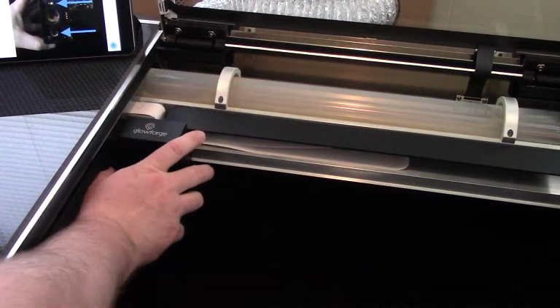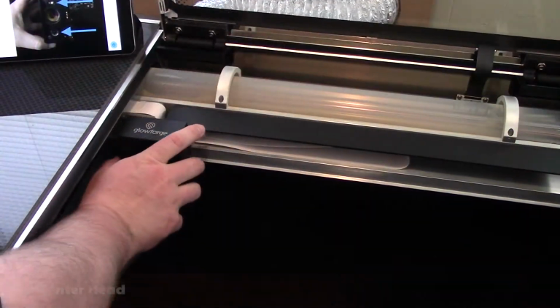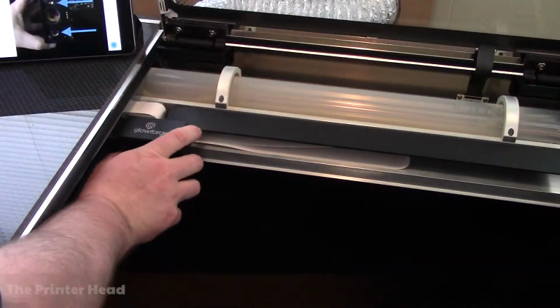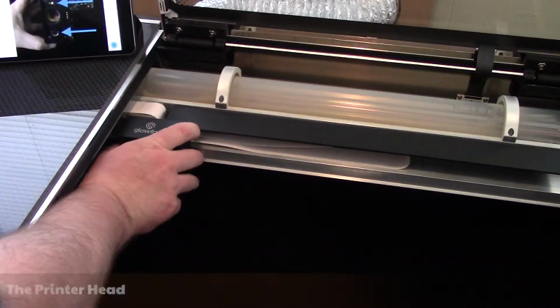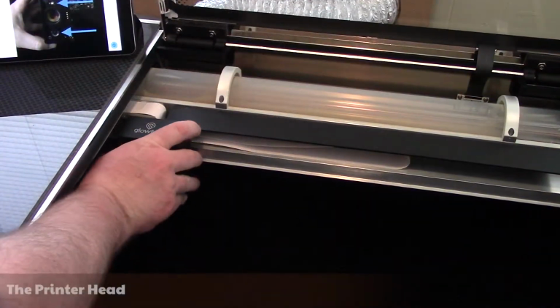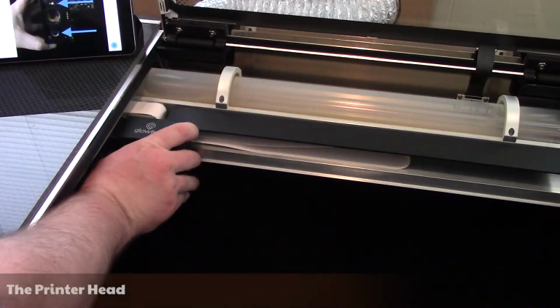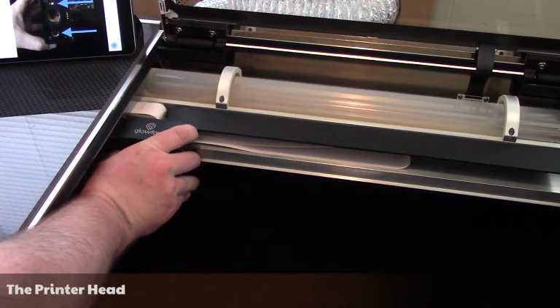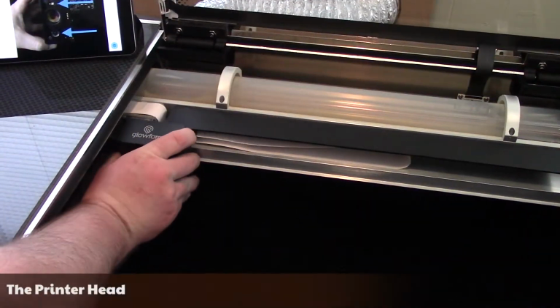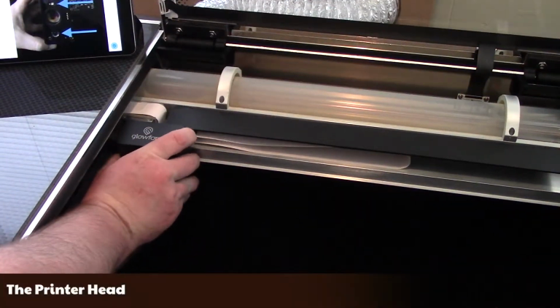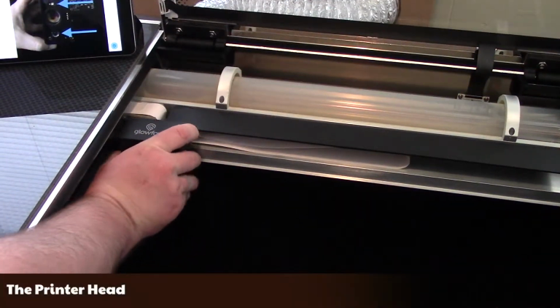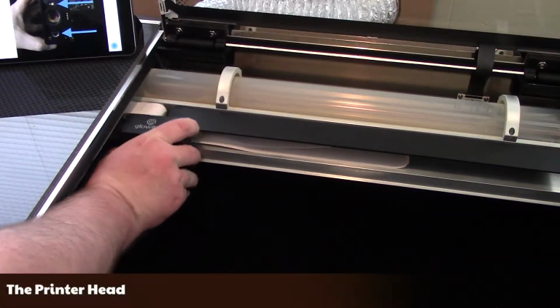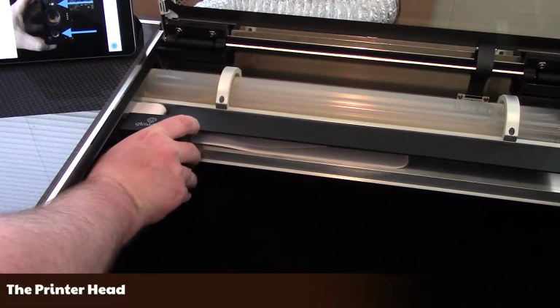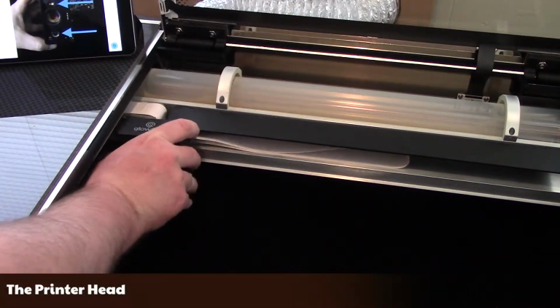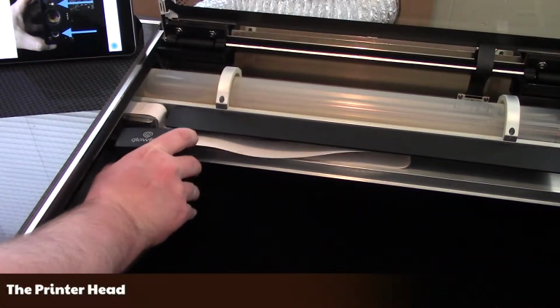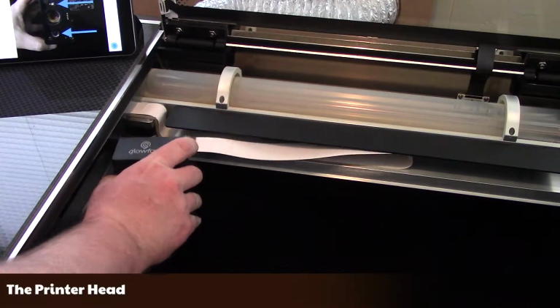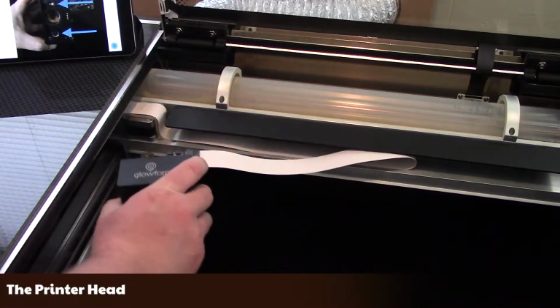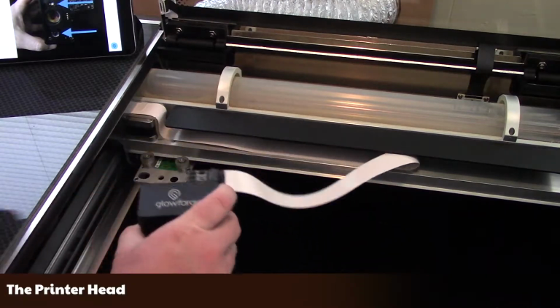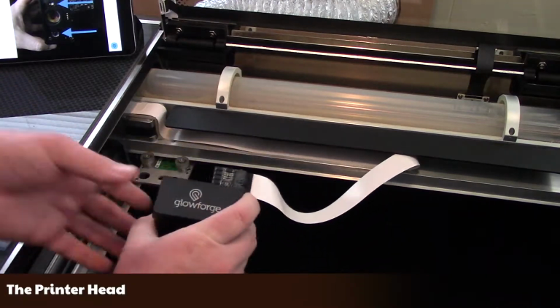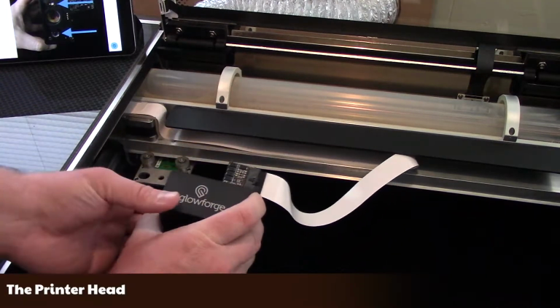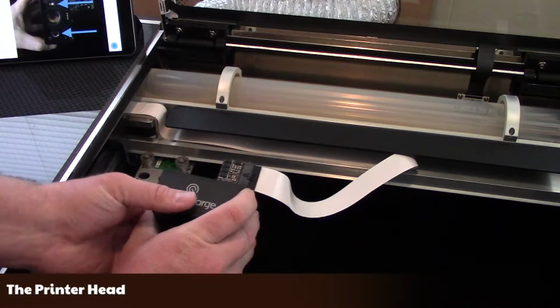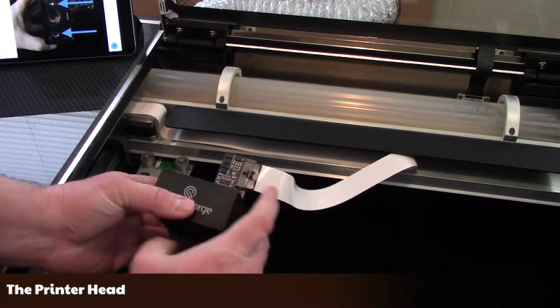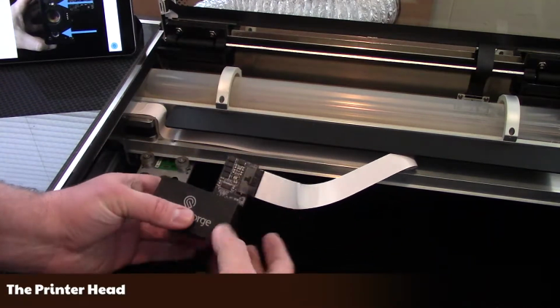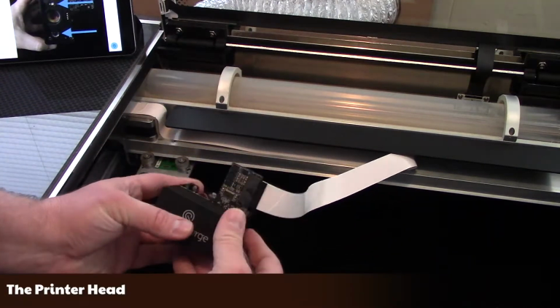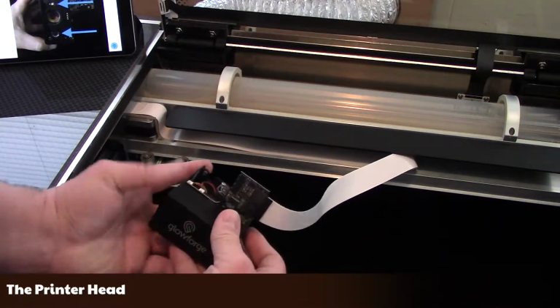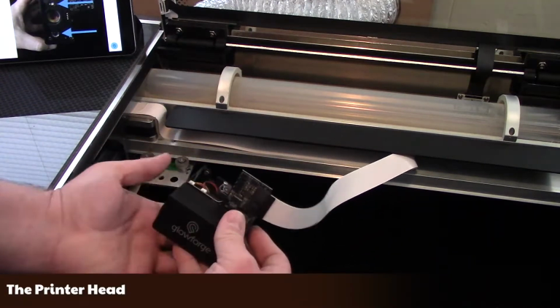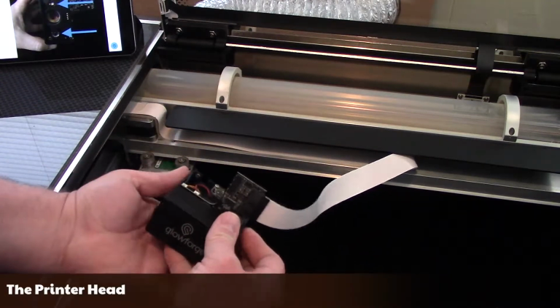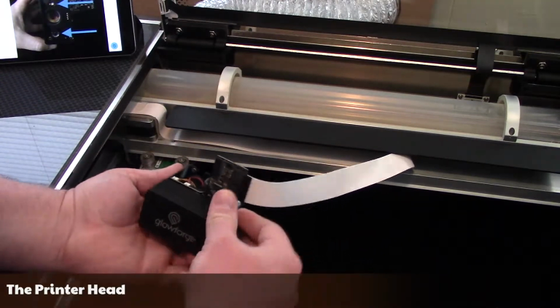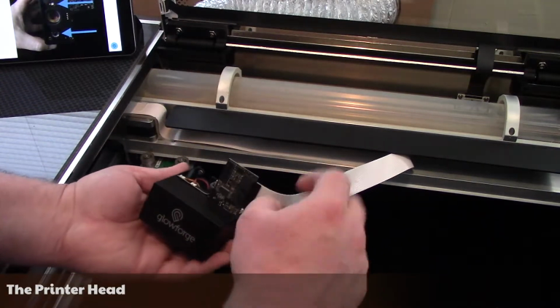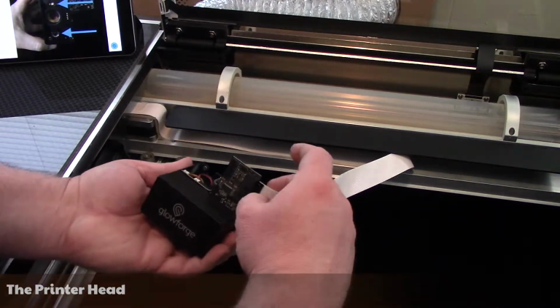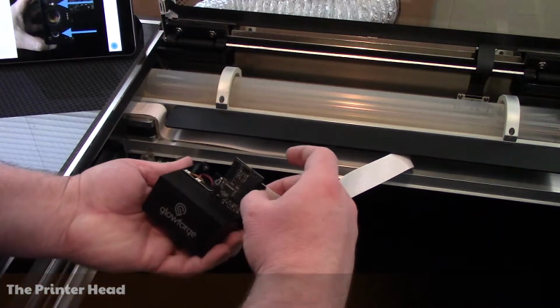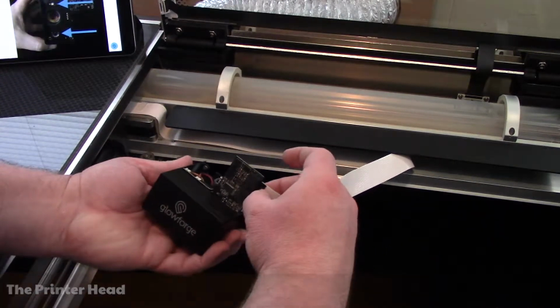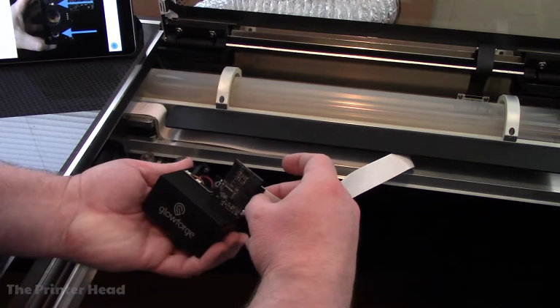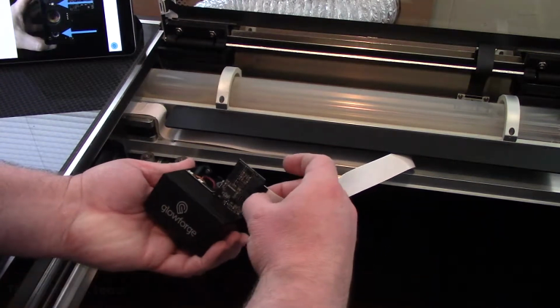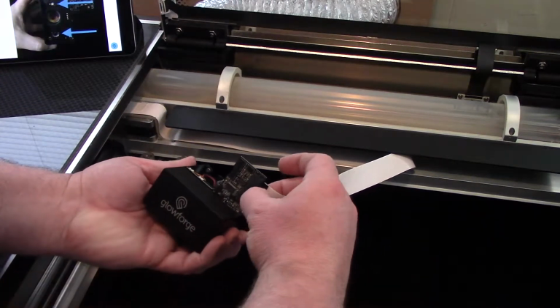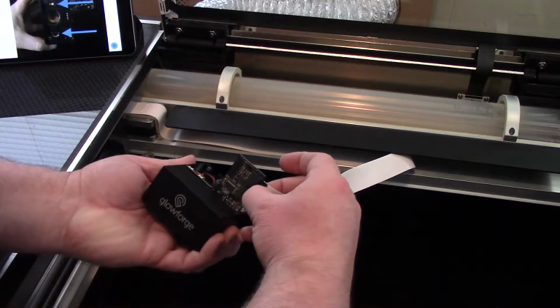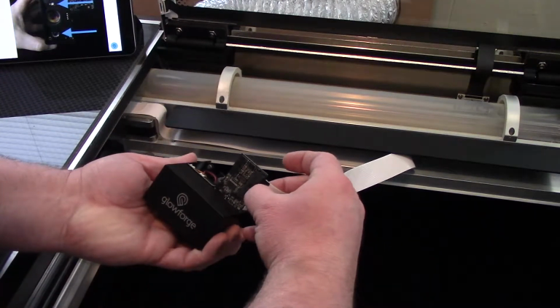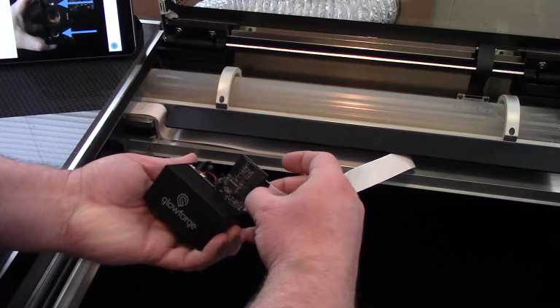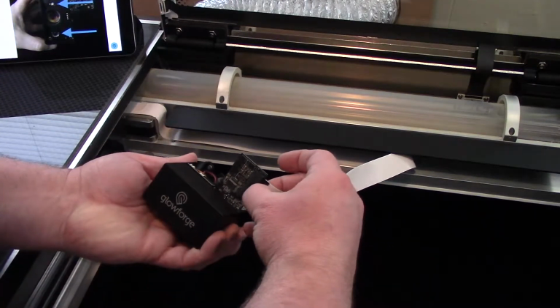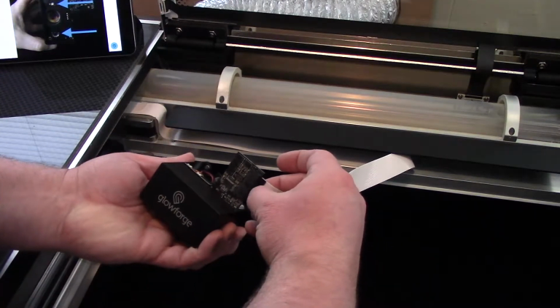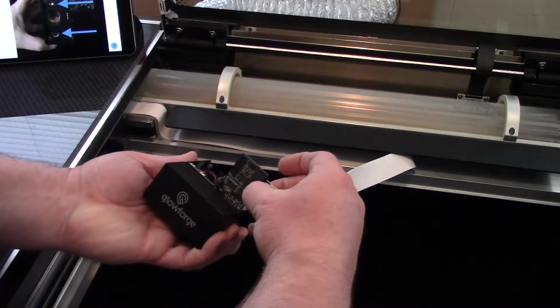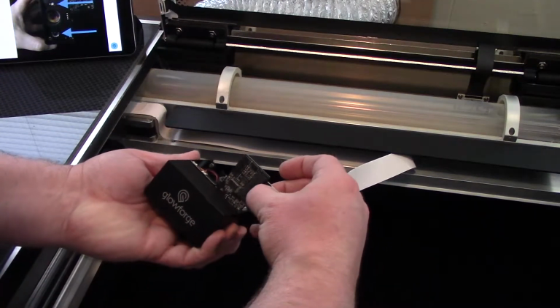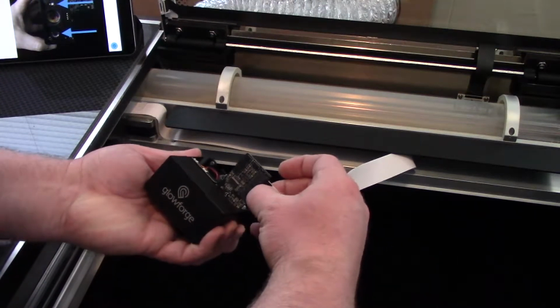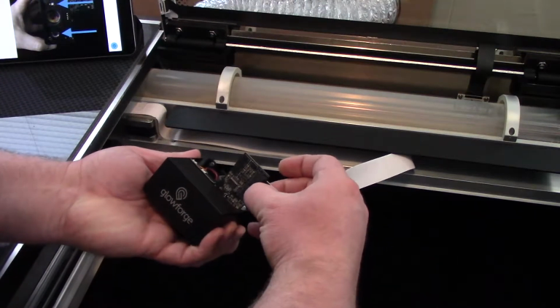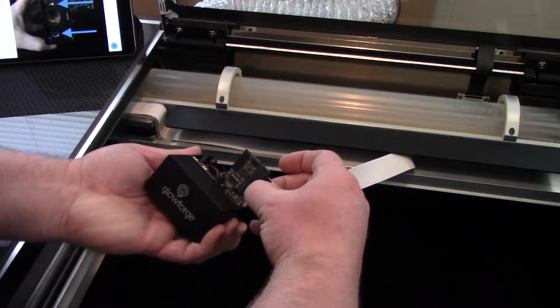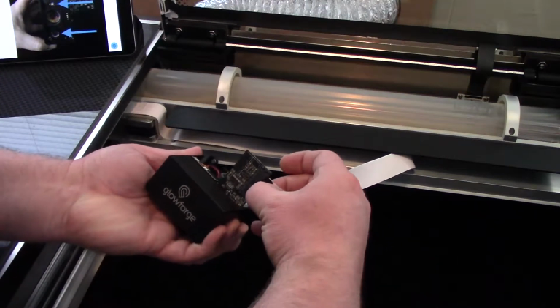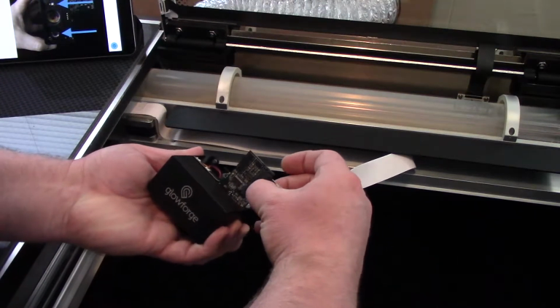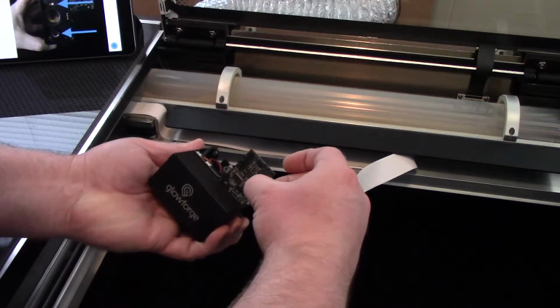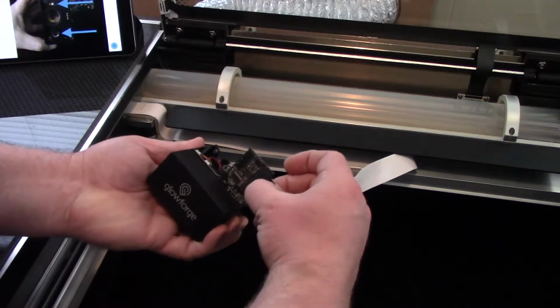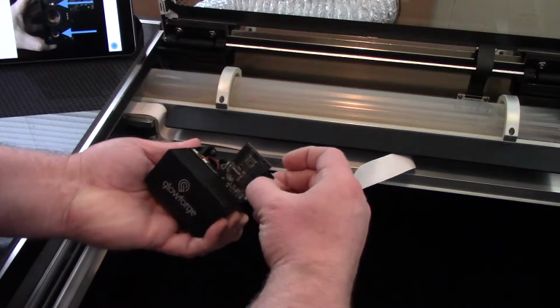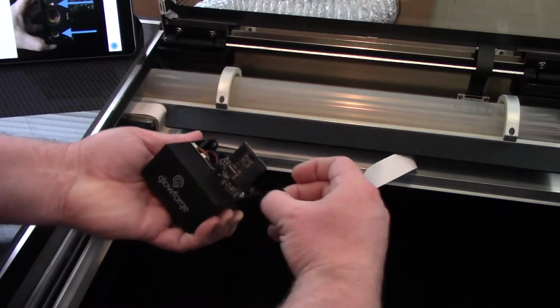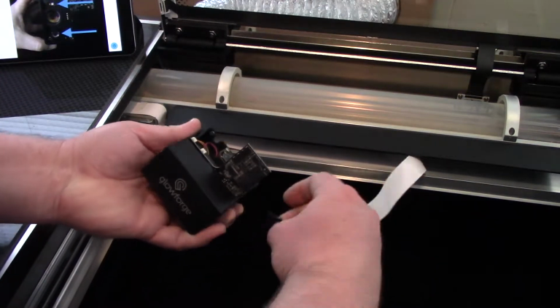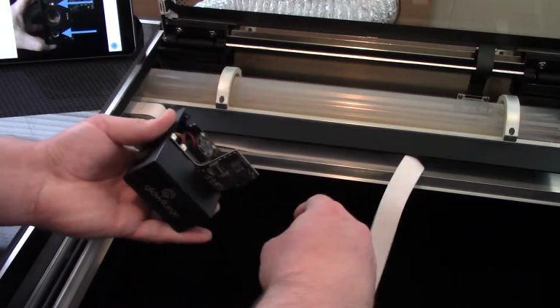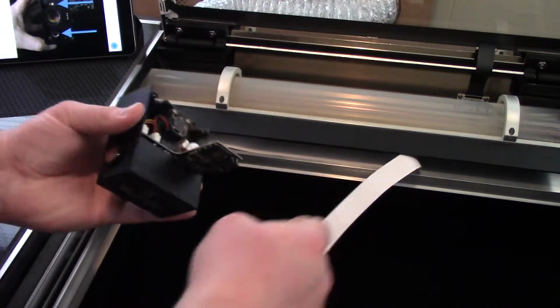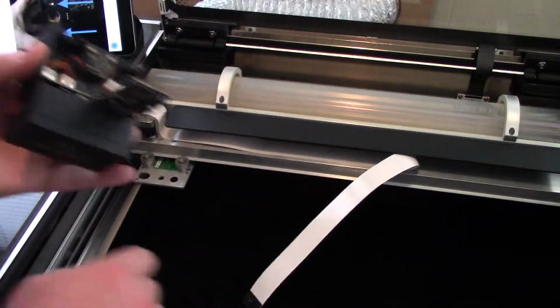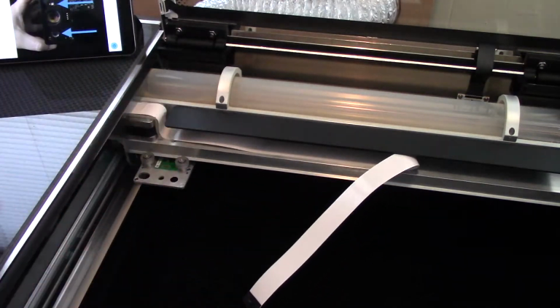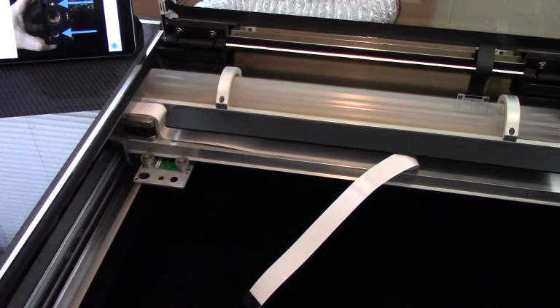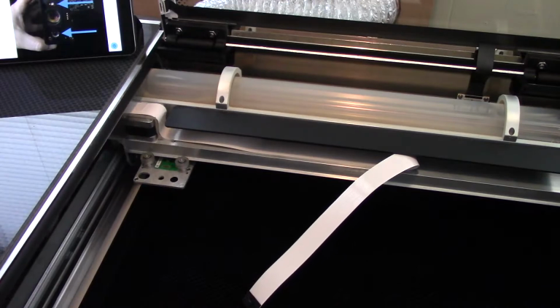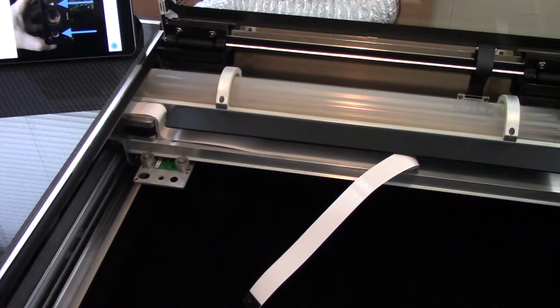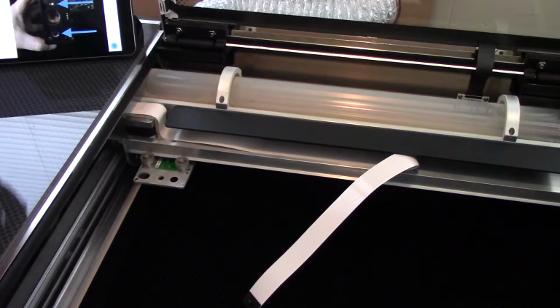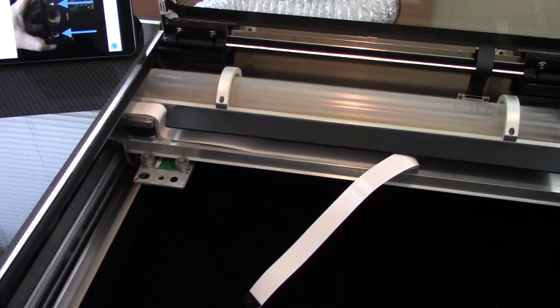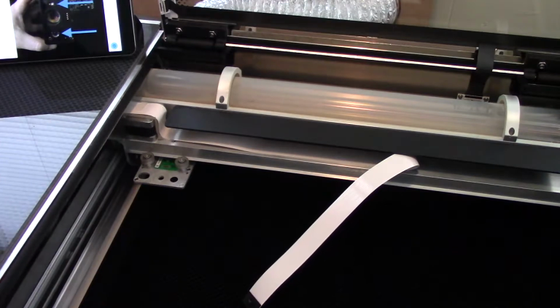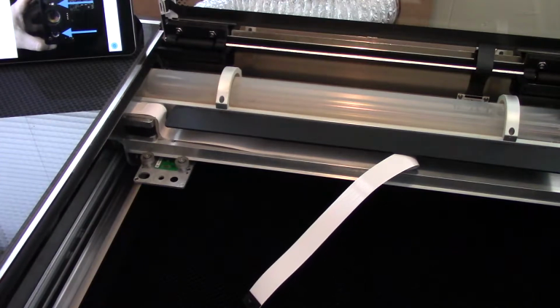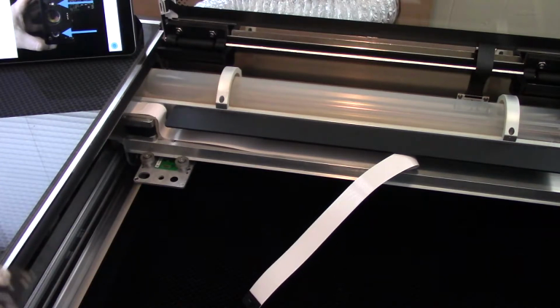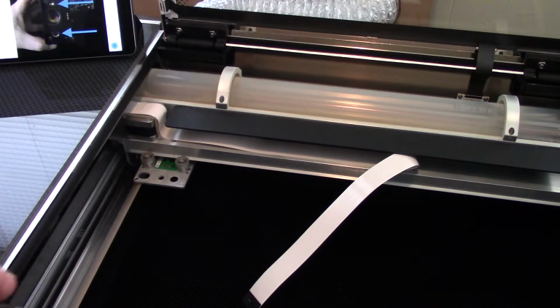Next, for the printer head. Now you do not need to unplug the cable to clean this — I only did so to show the camera. There are two little windows on the bottom that need cleaned.